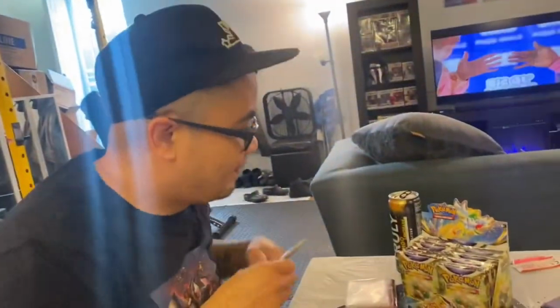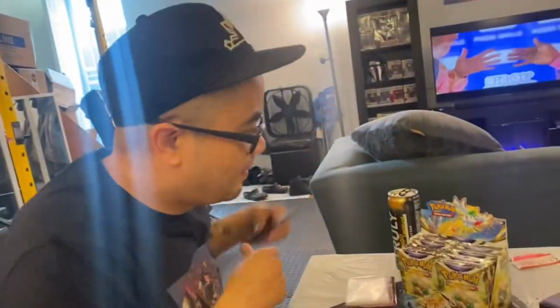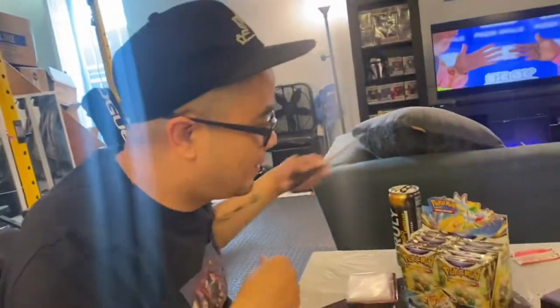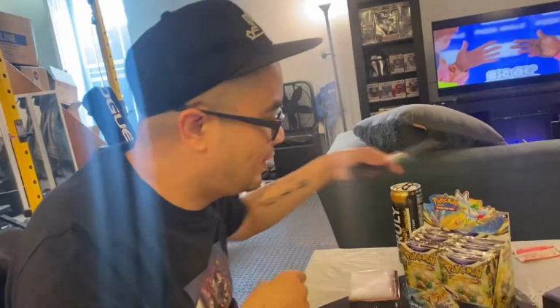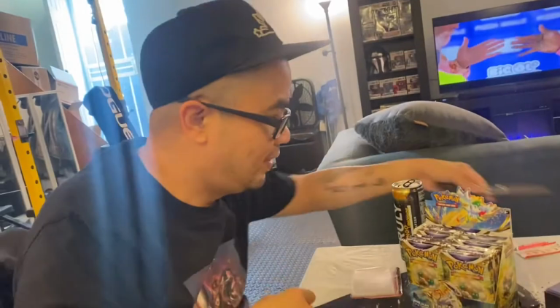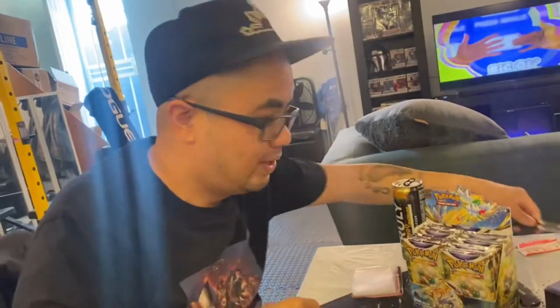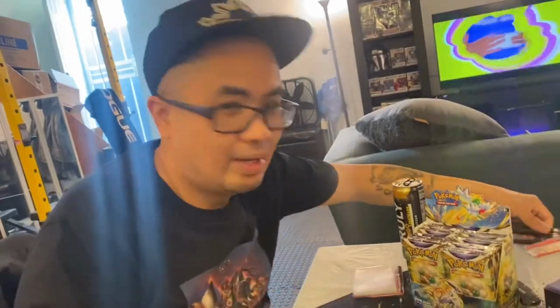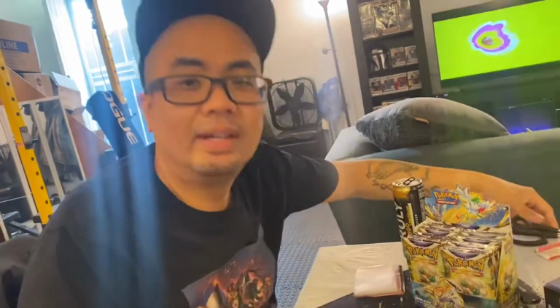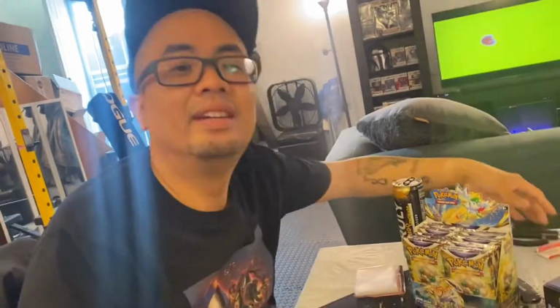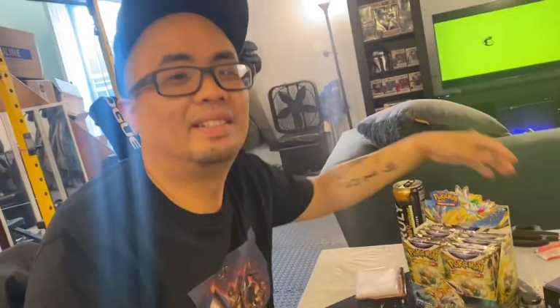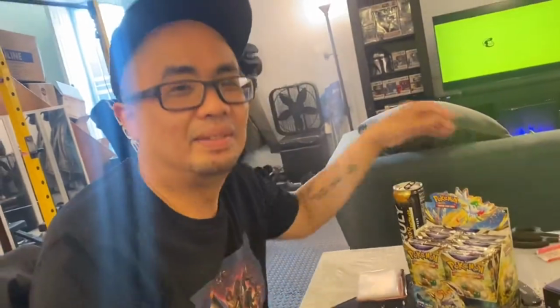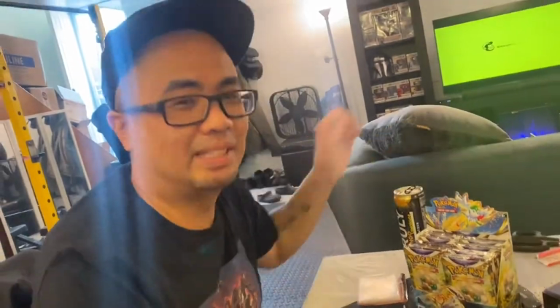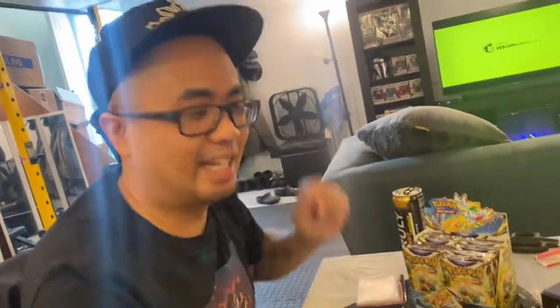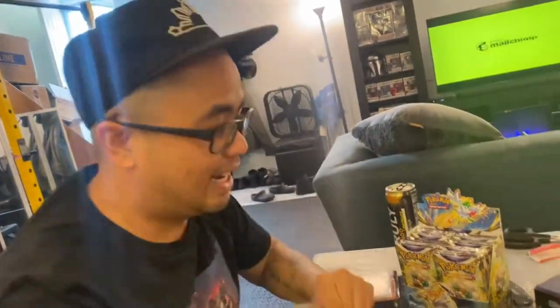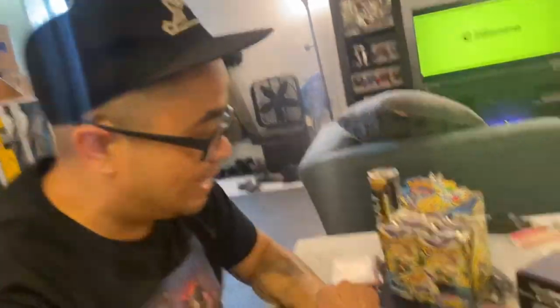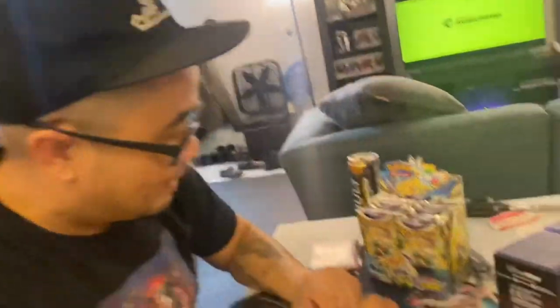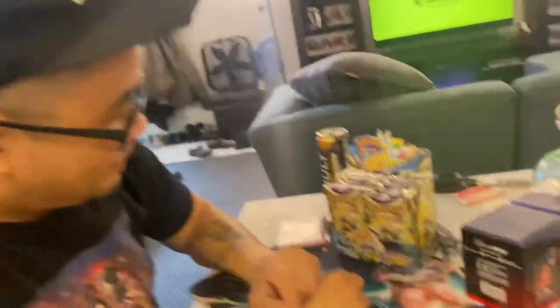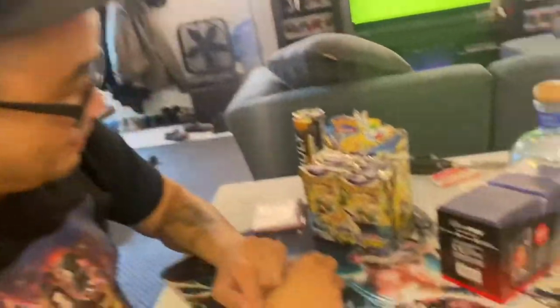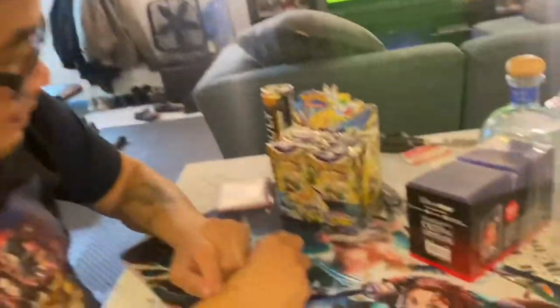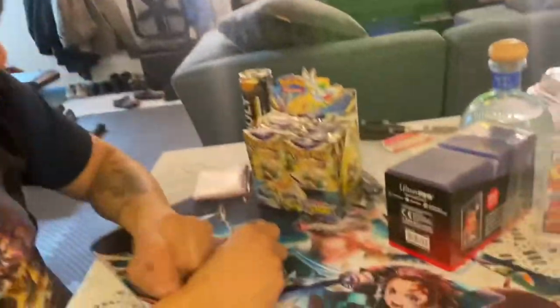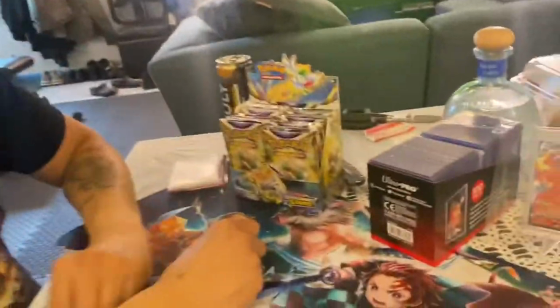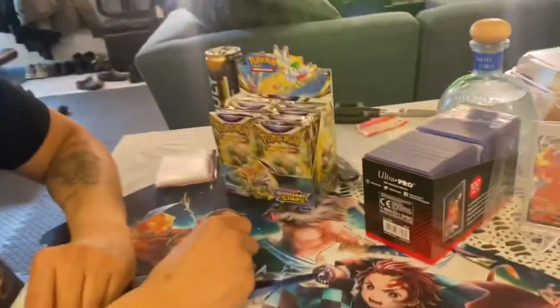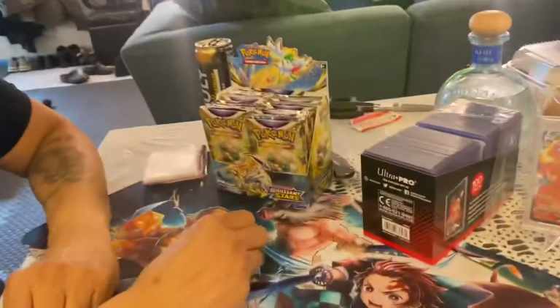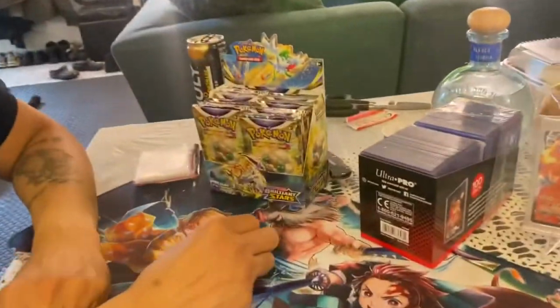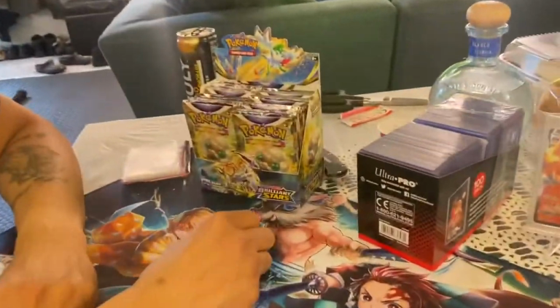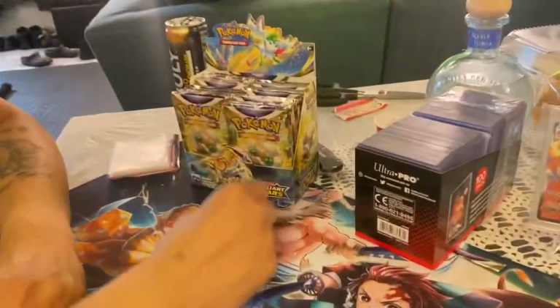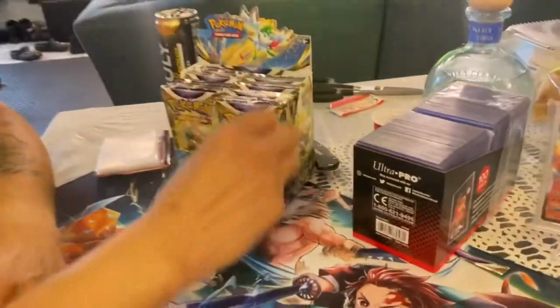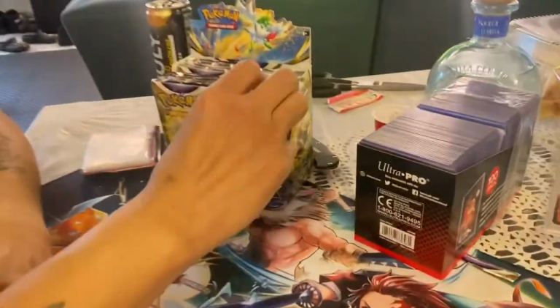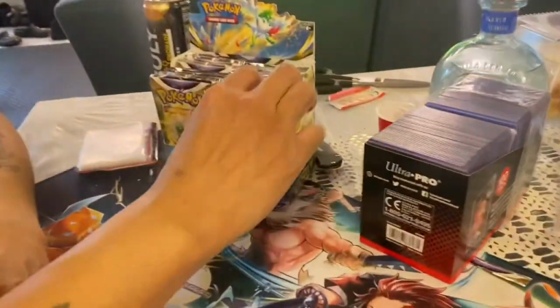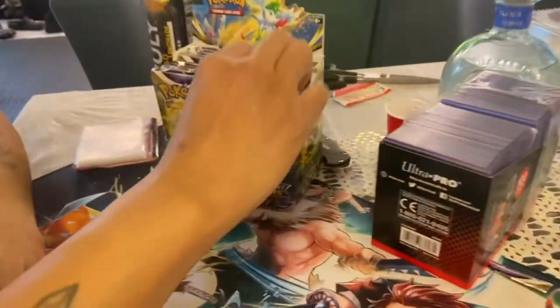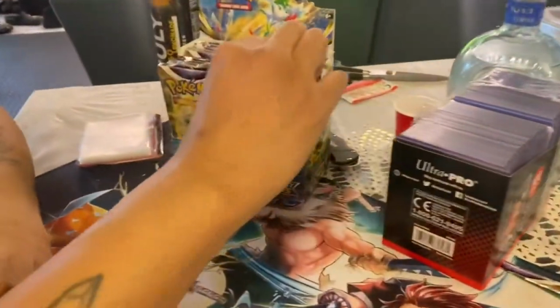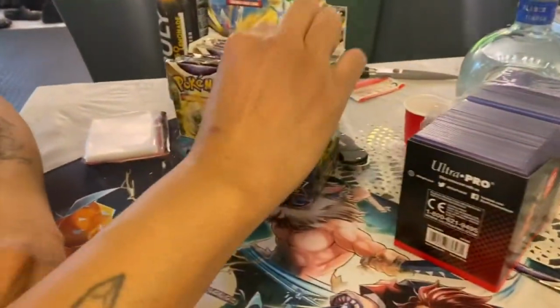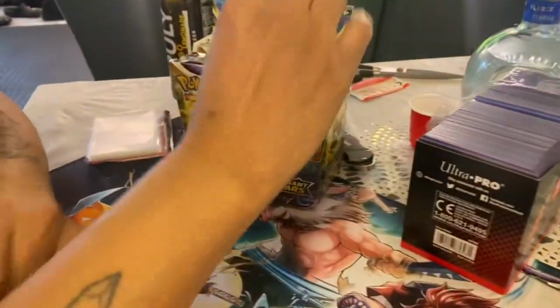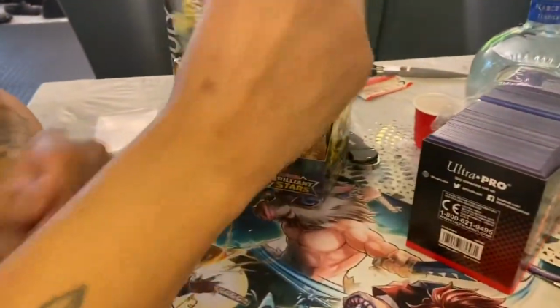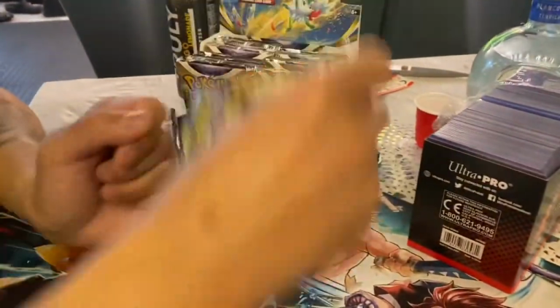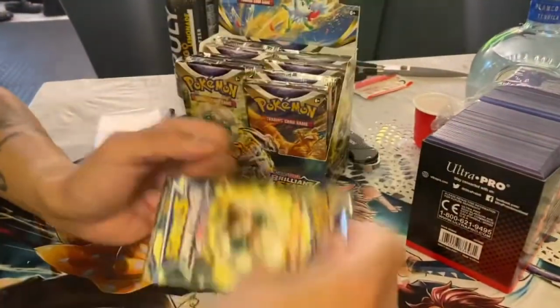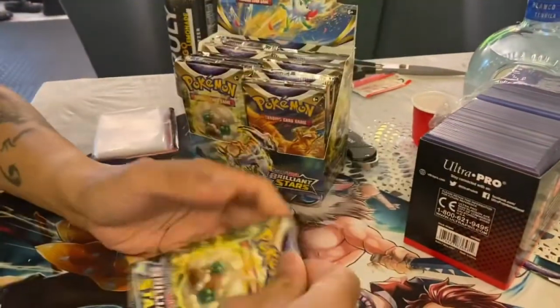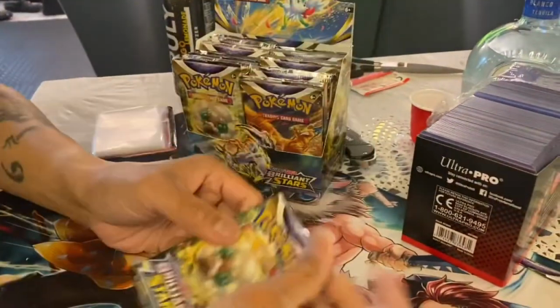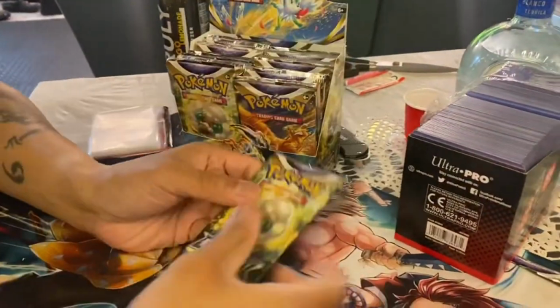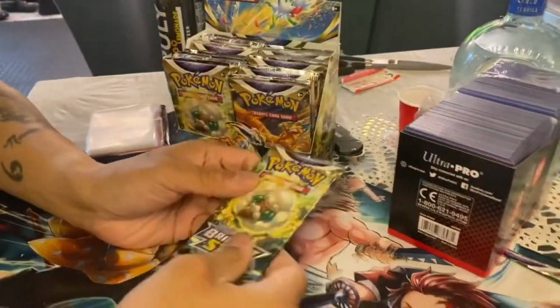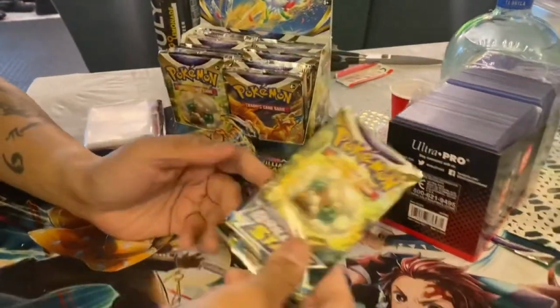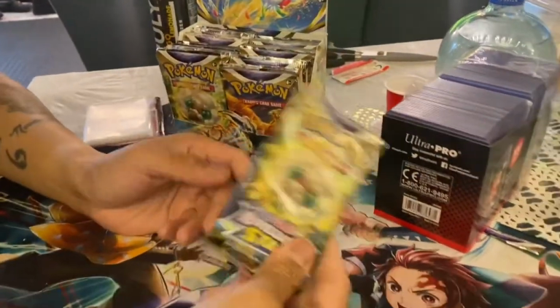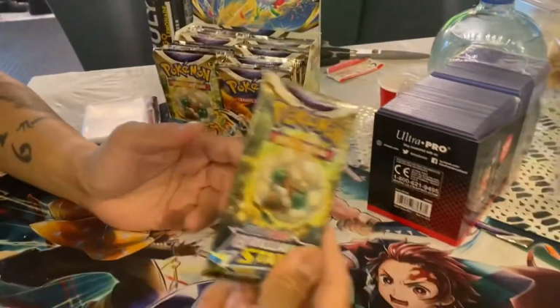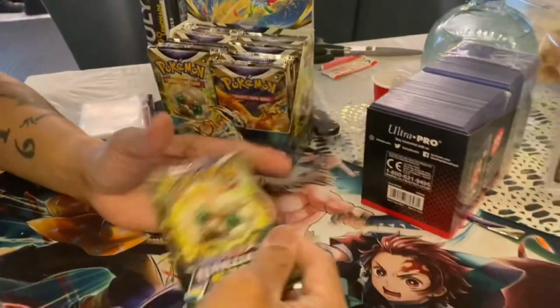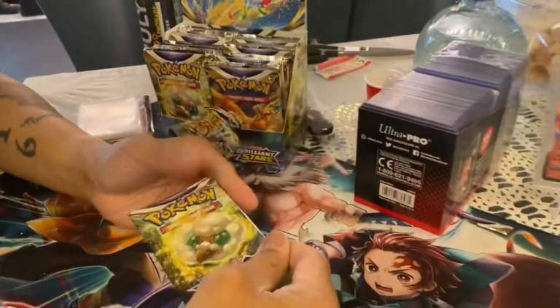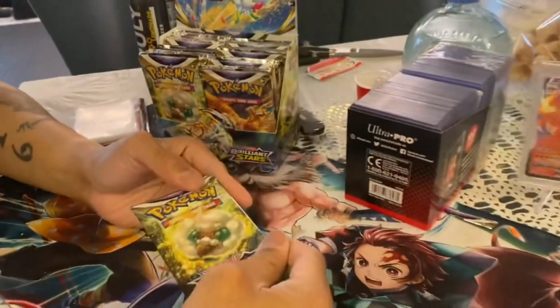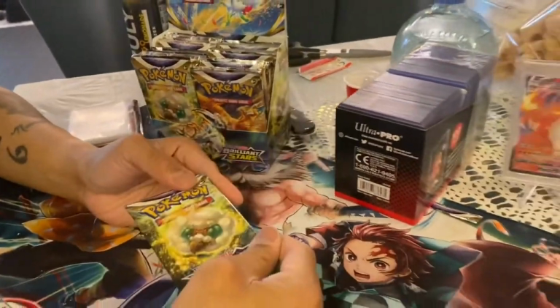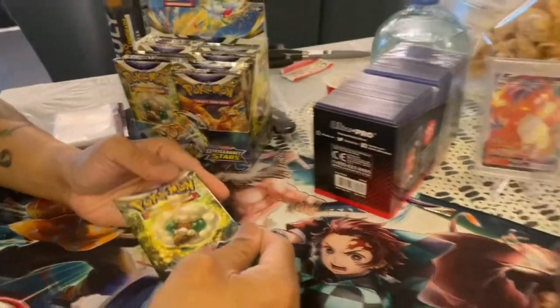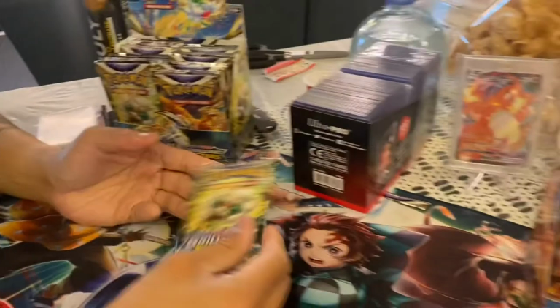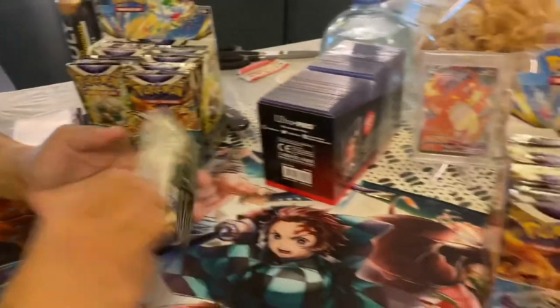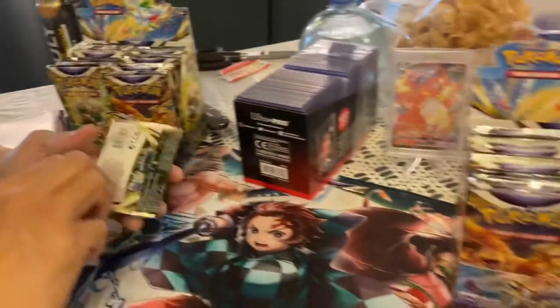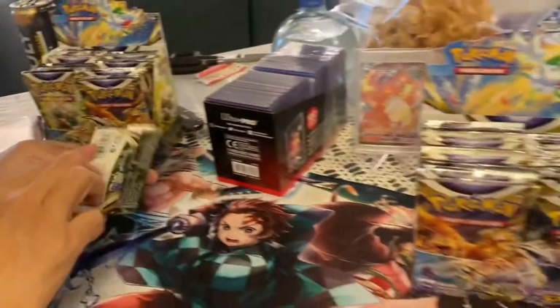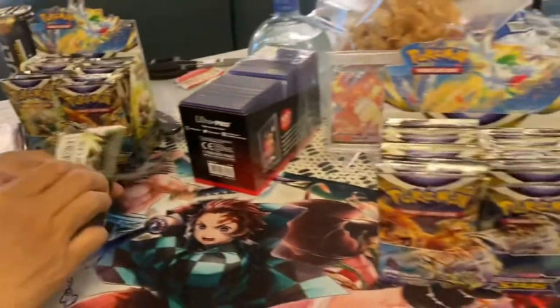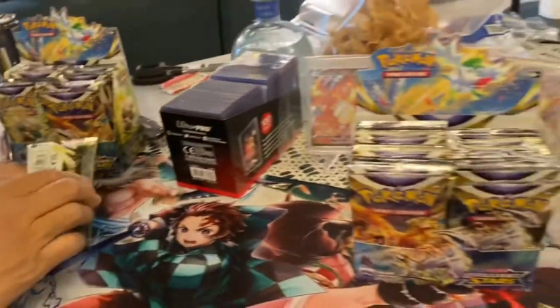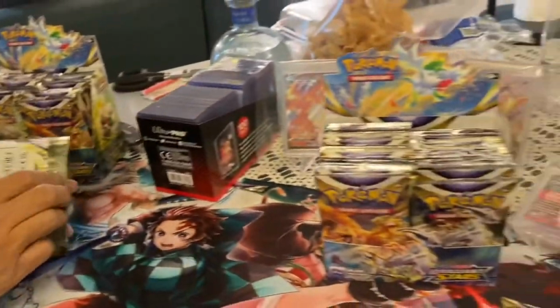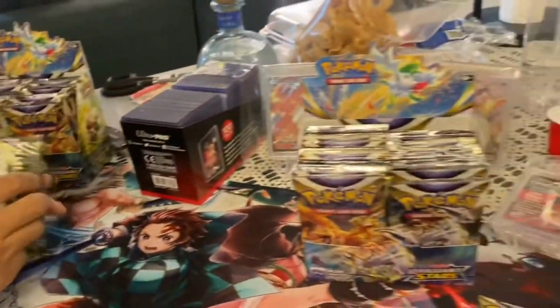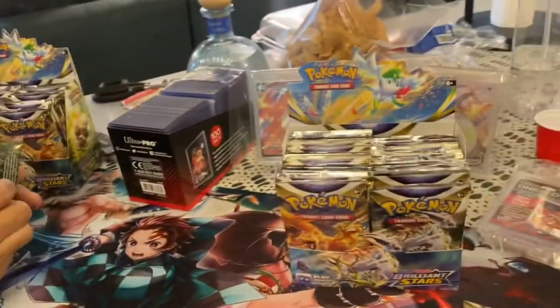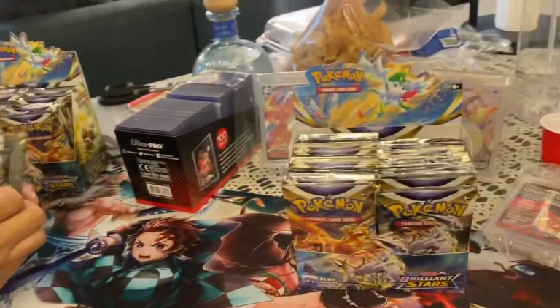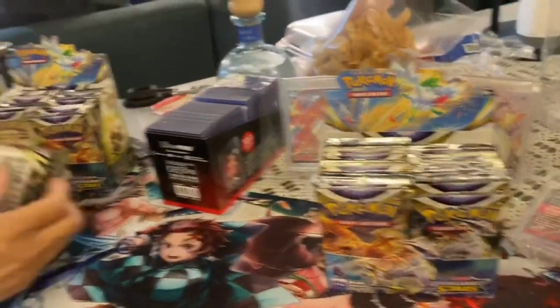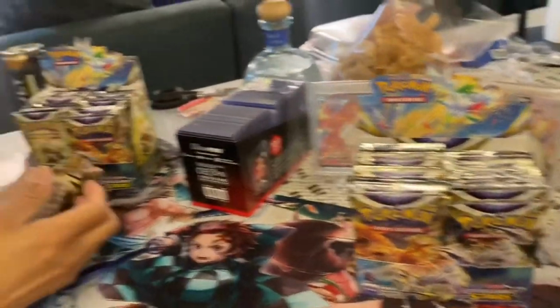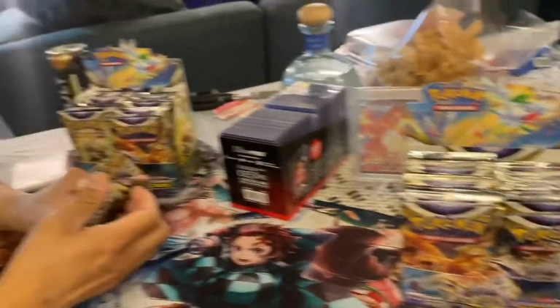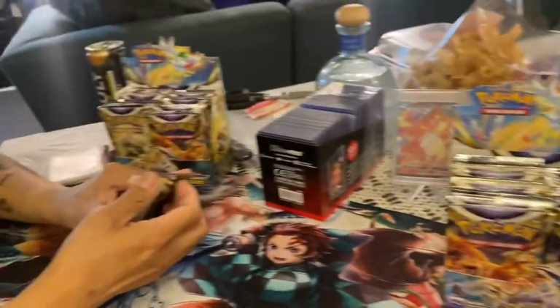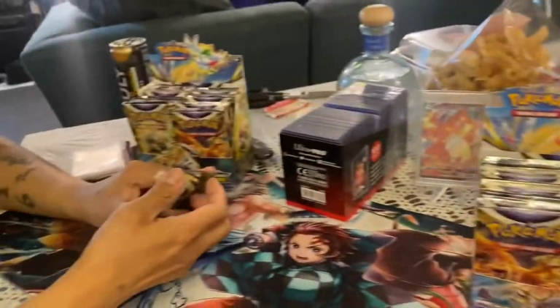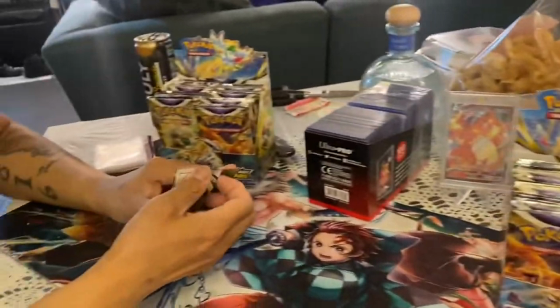Say what's up, Ricky. We're about to open up these packs. We're hunting for the five Charizards, so wish us some luck, guys.